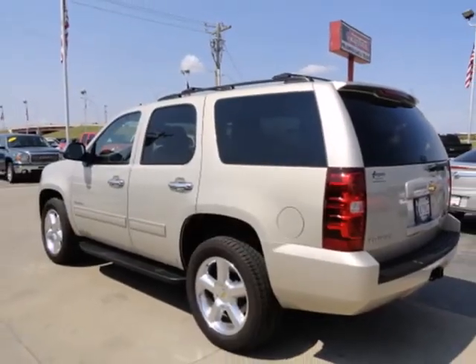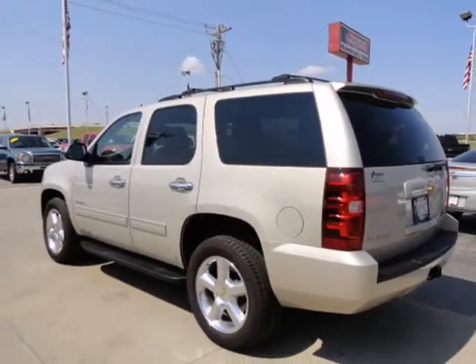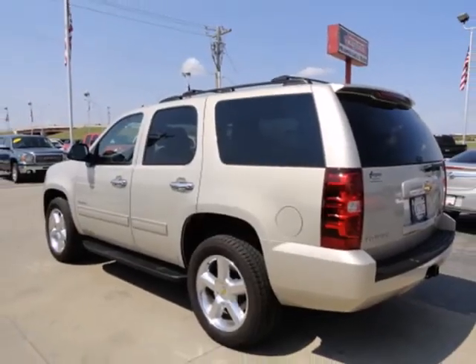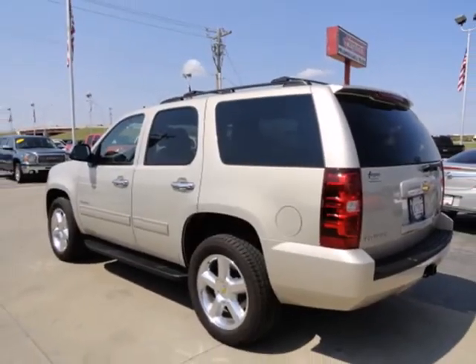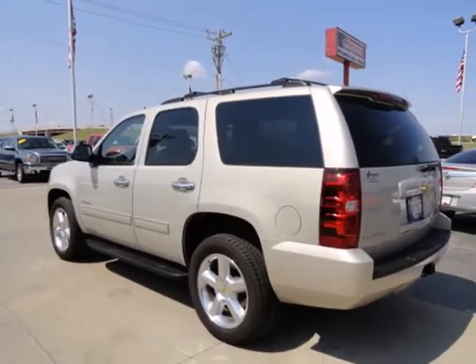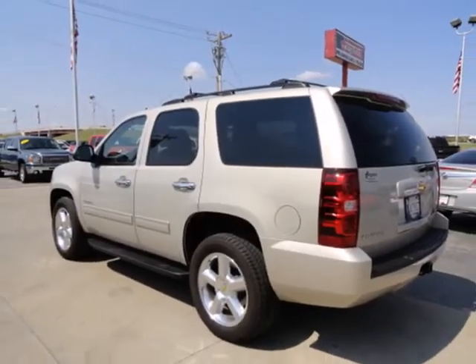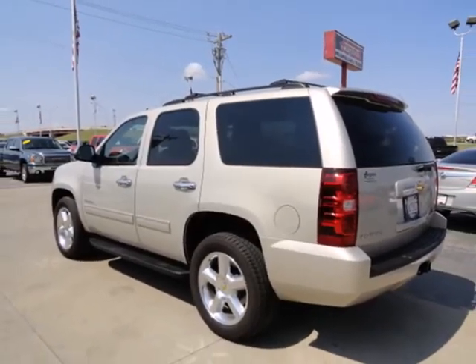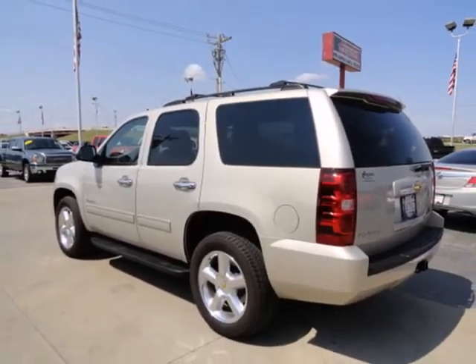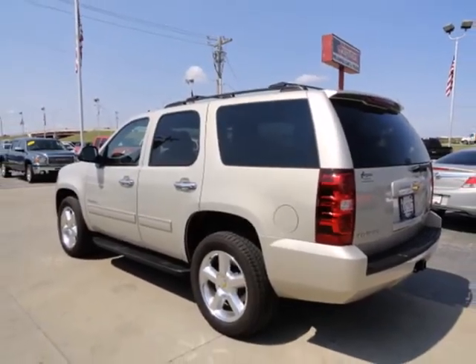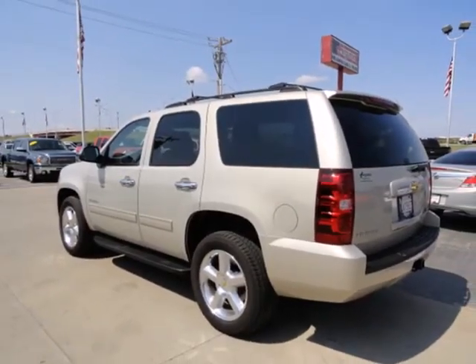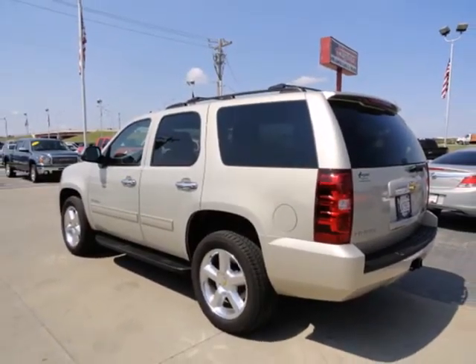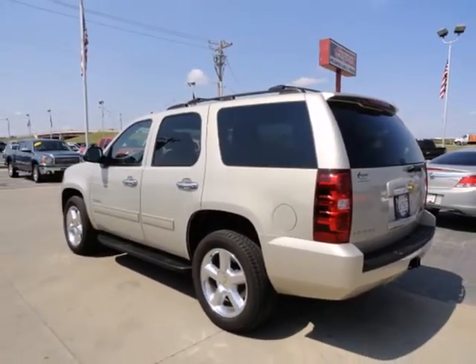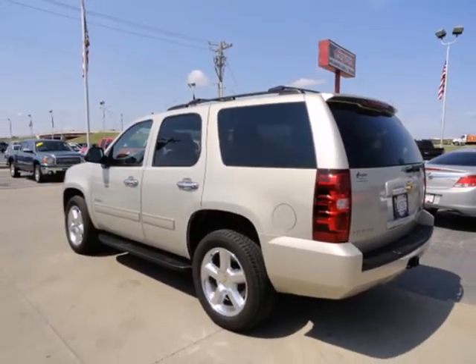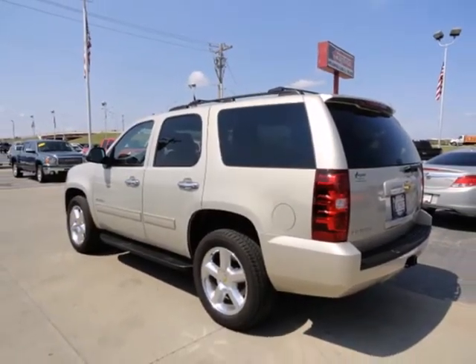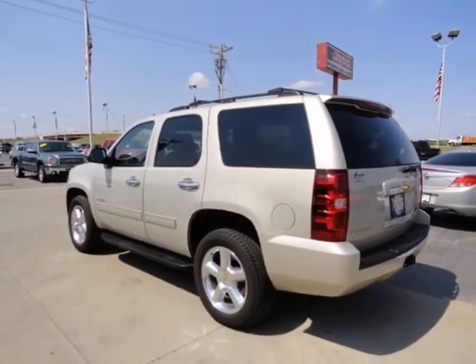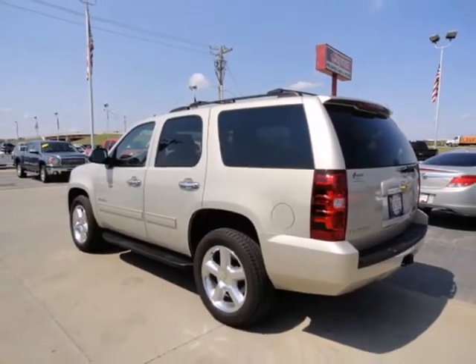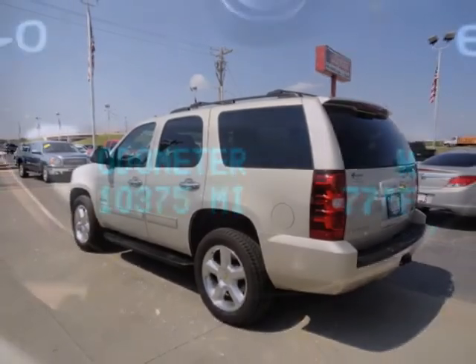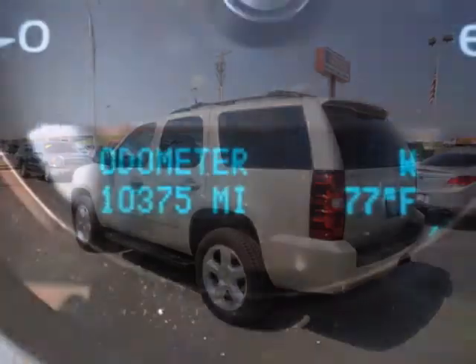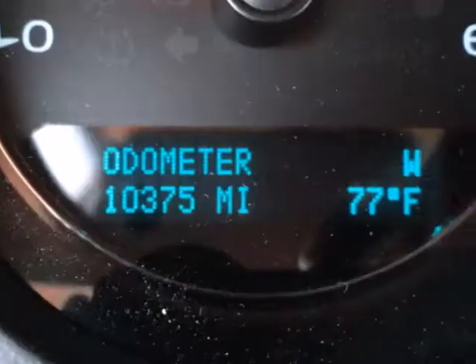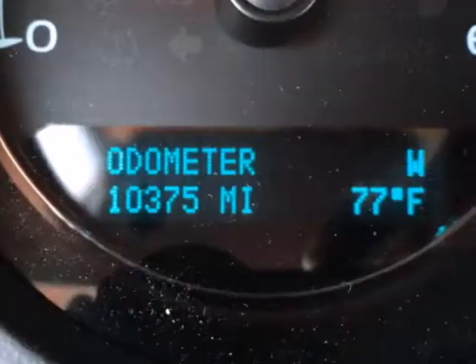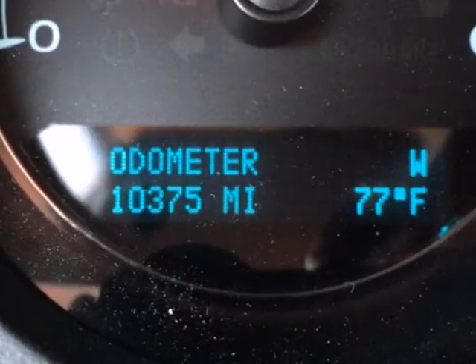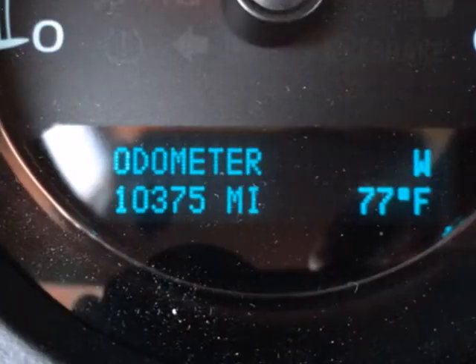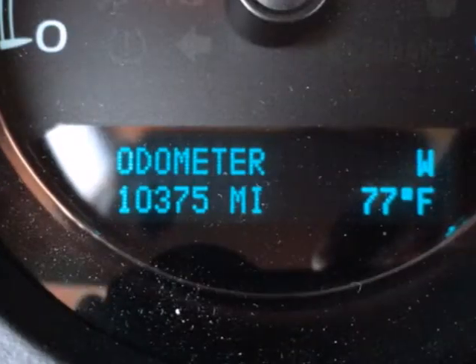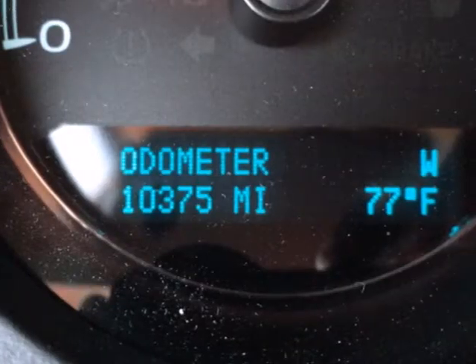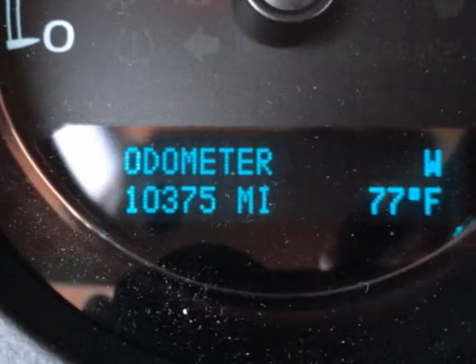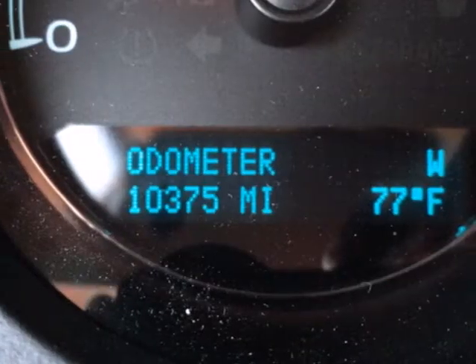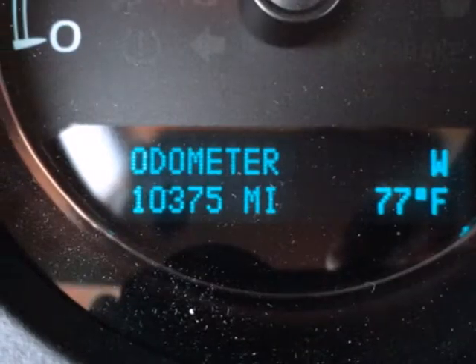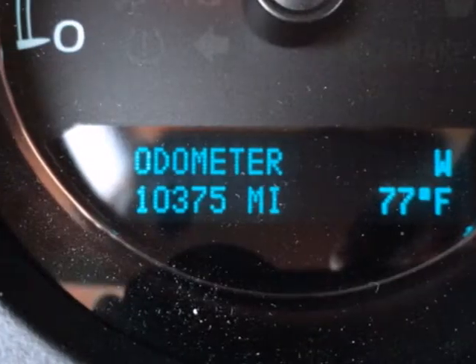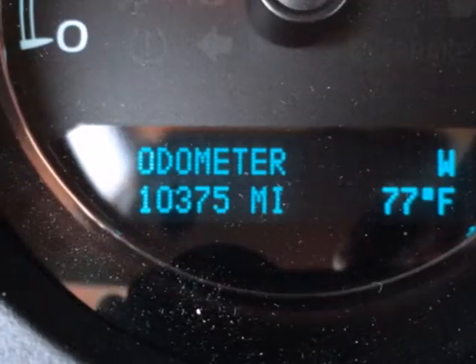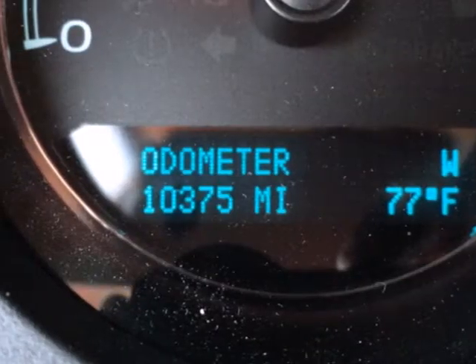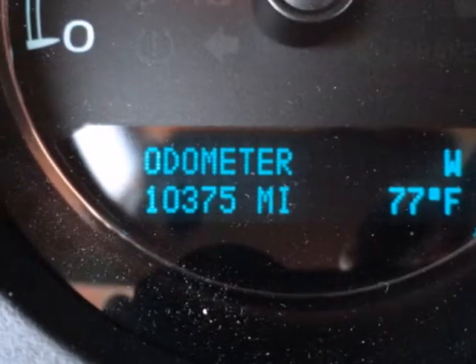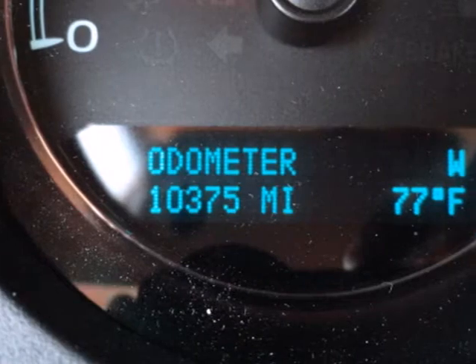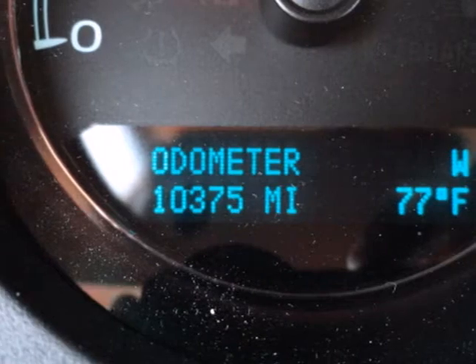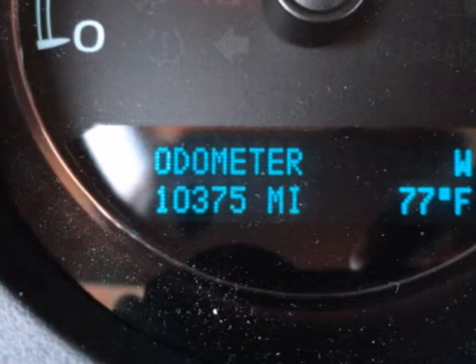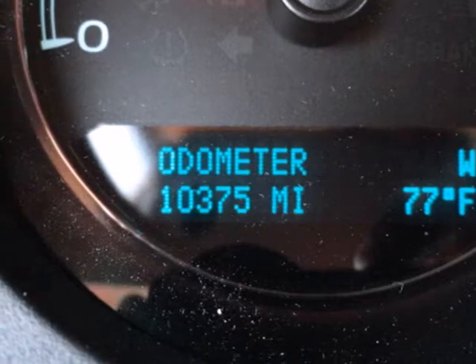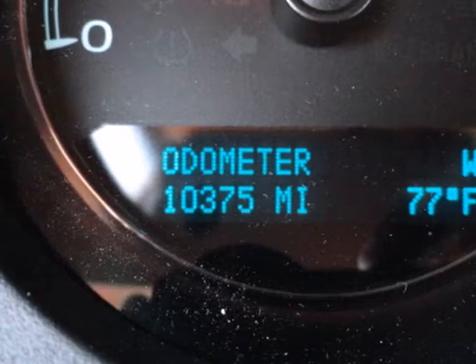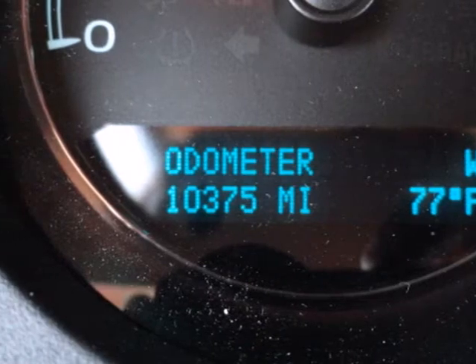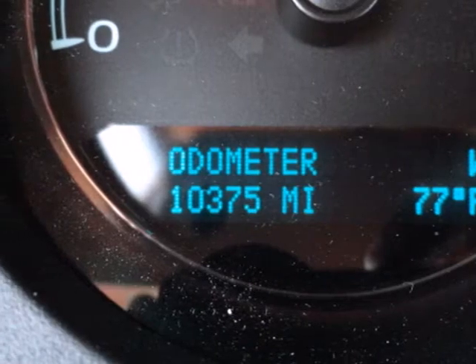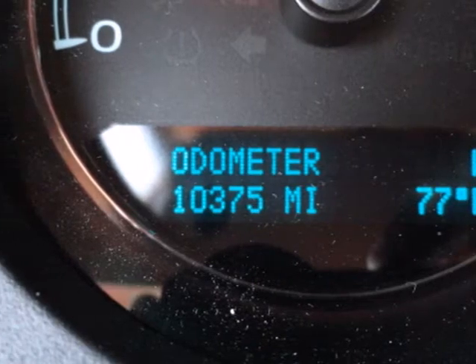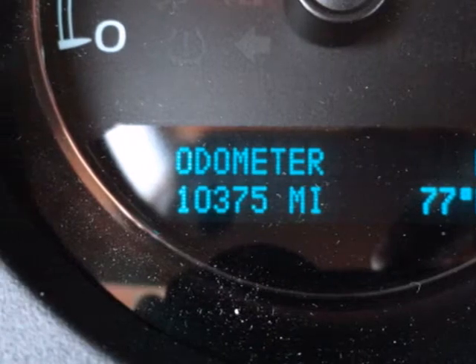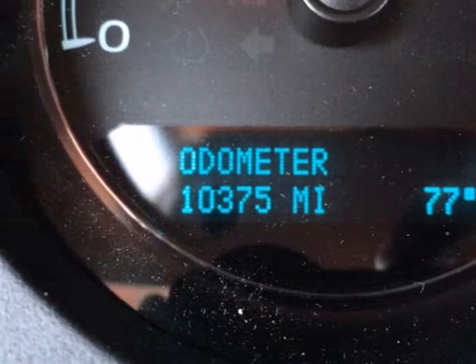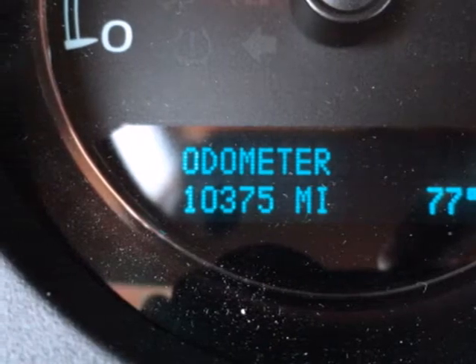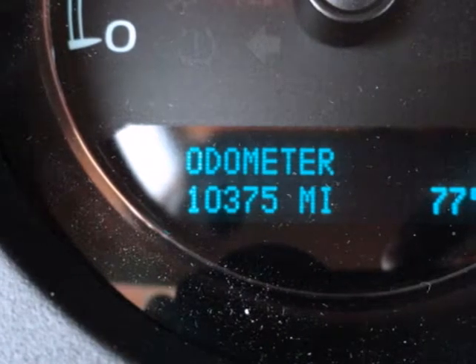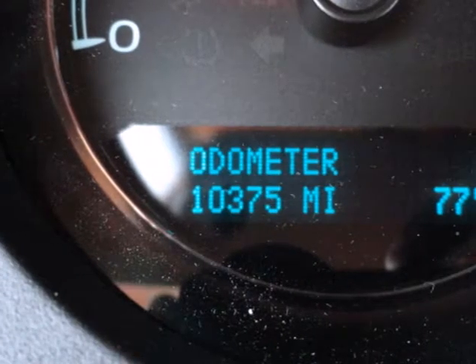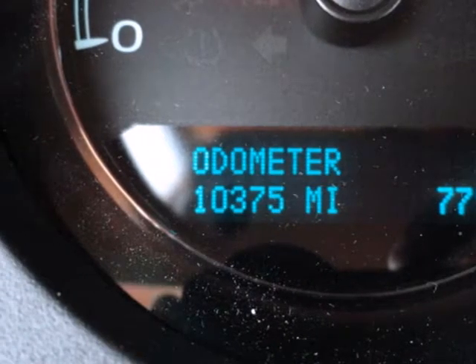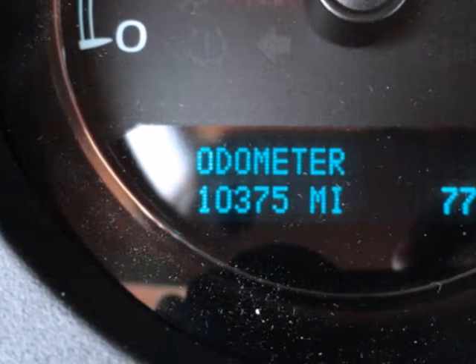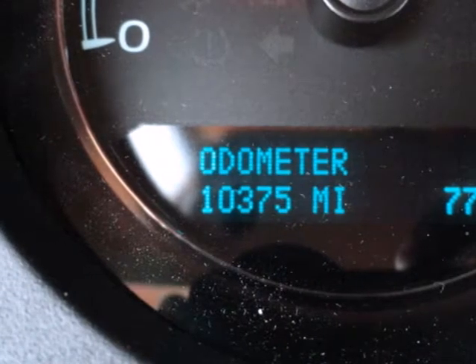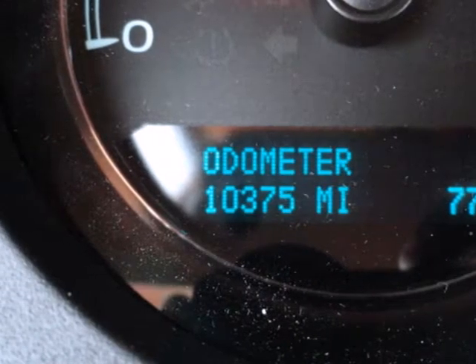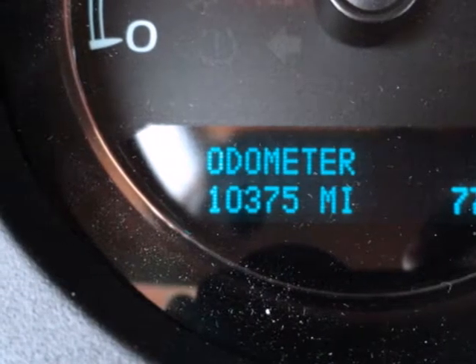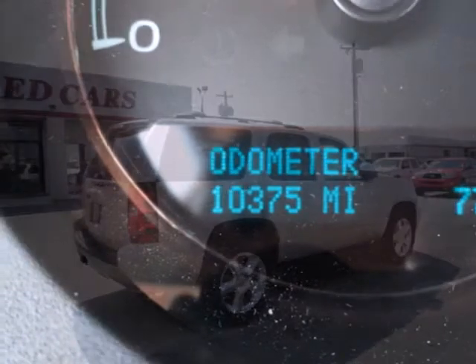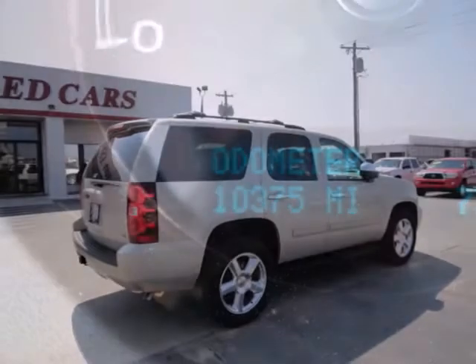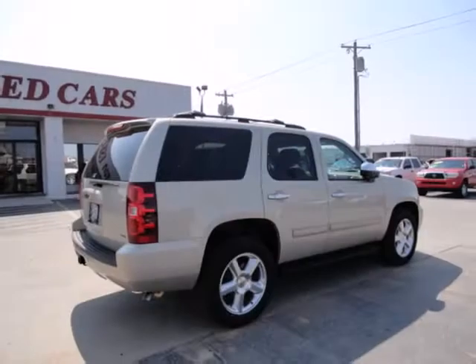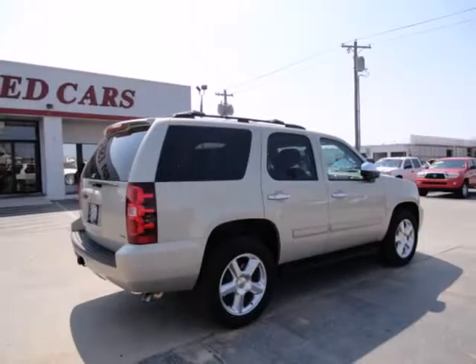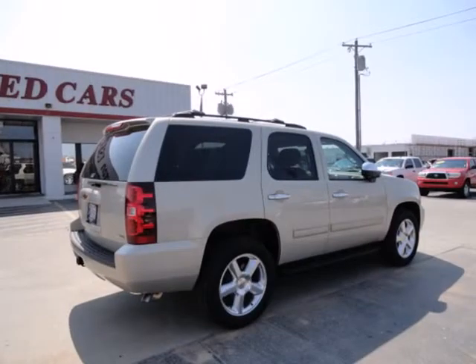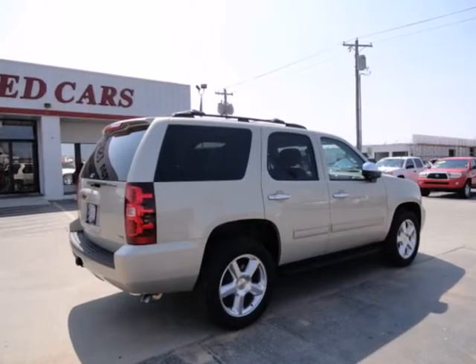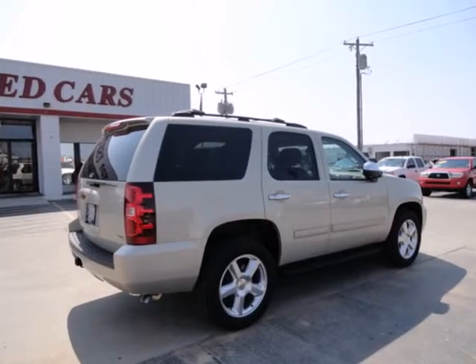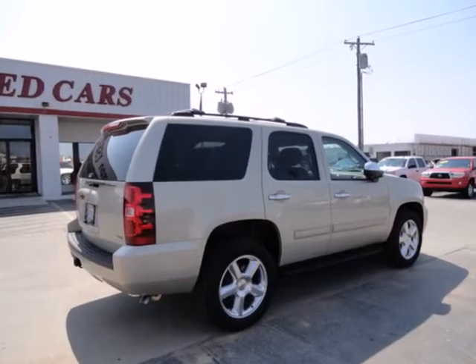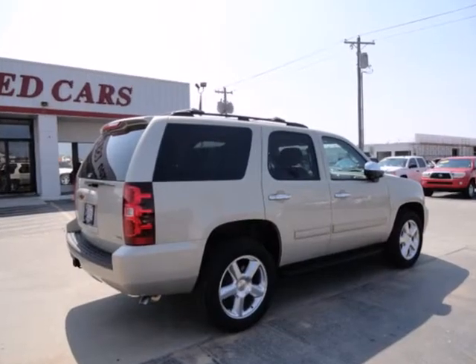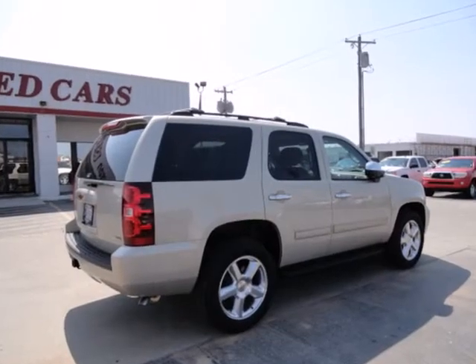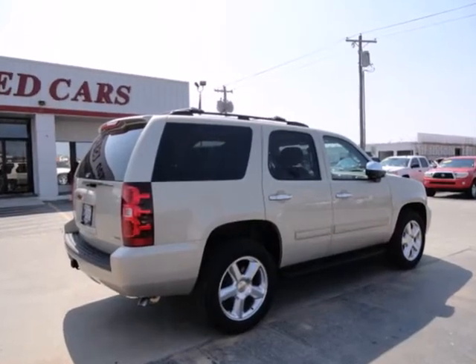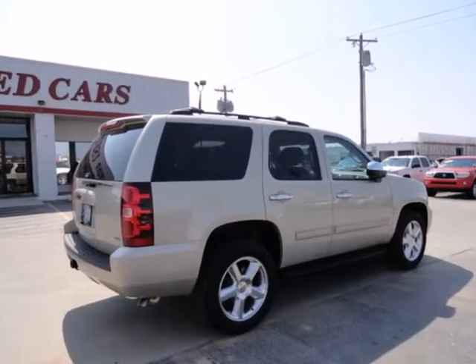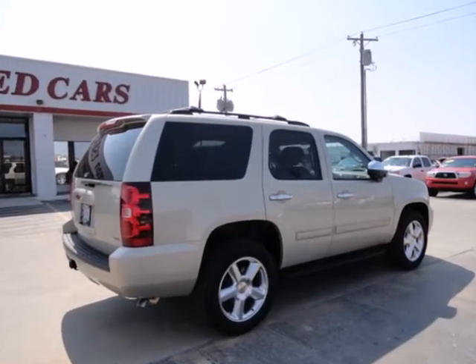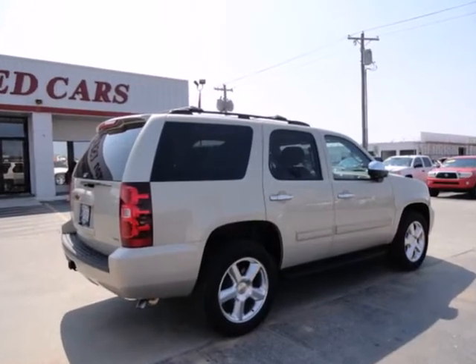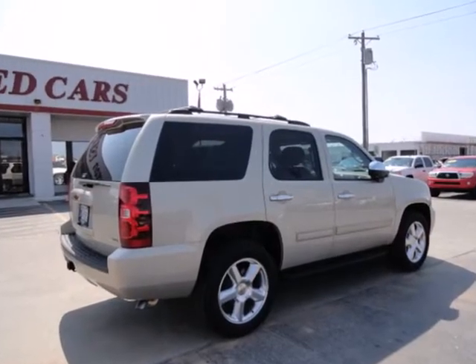This acclaimed Tahoe offers remarkable handling, supreme comfort, incredible versatility, and Chevrolet's legendary build quality.